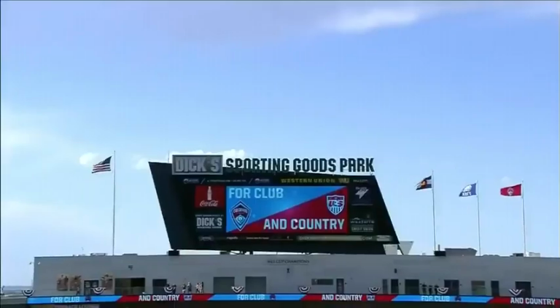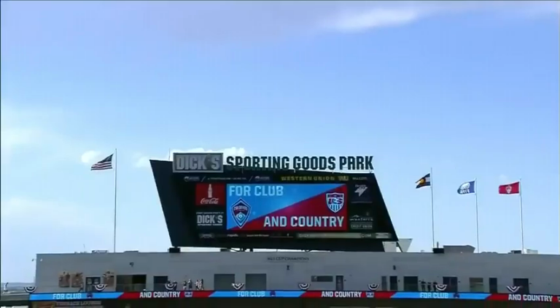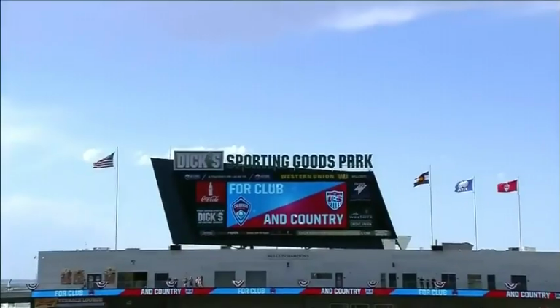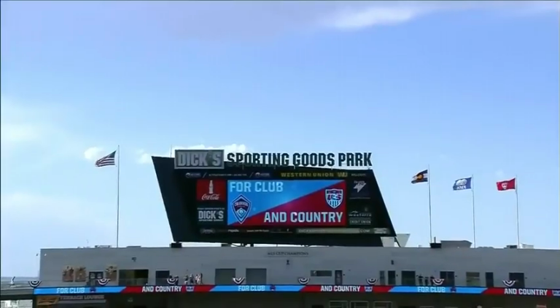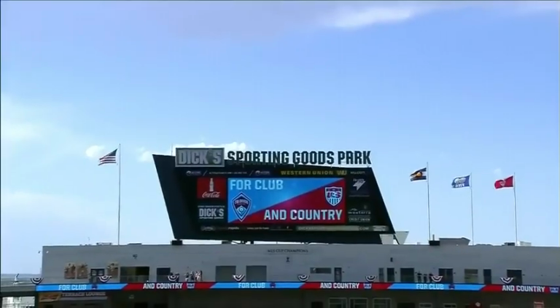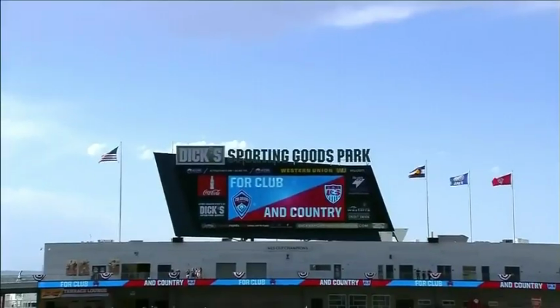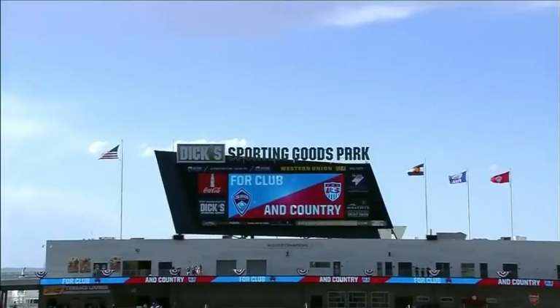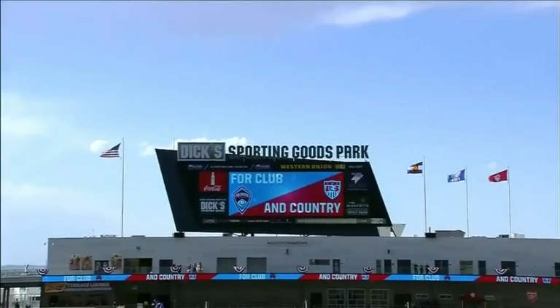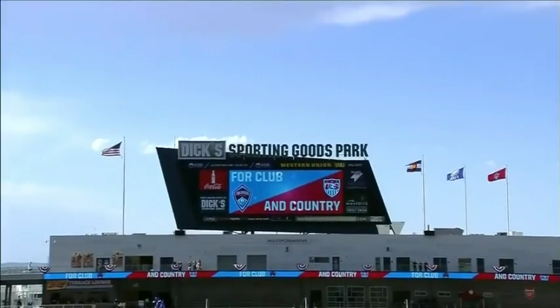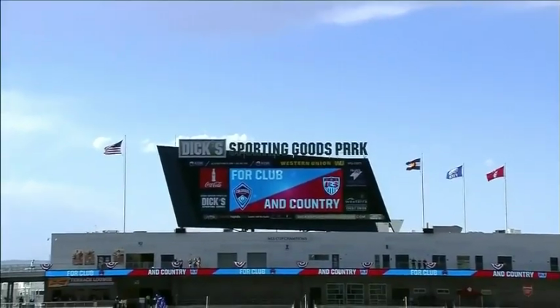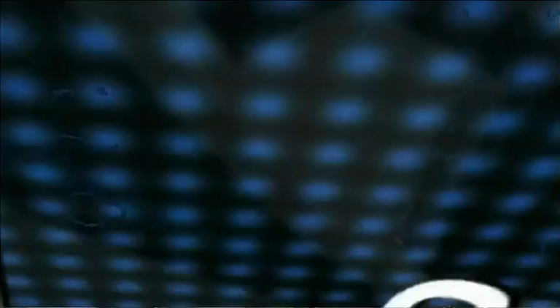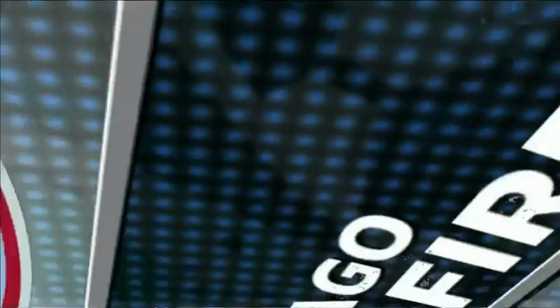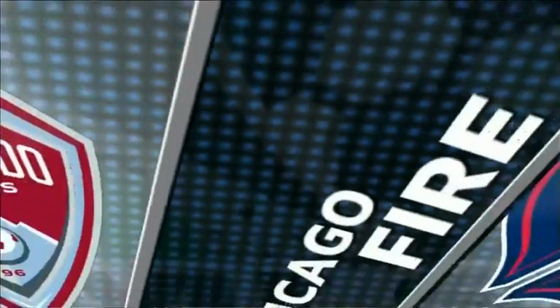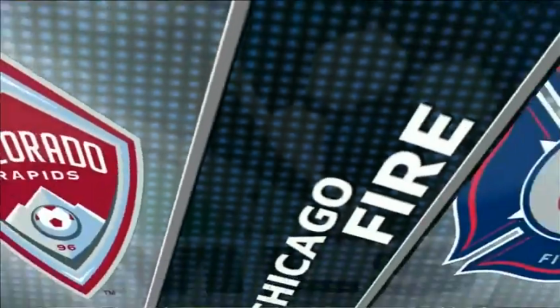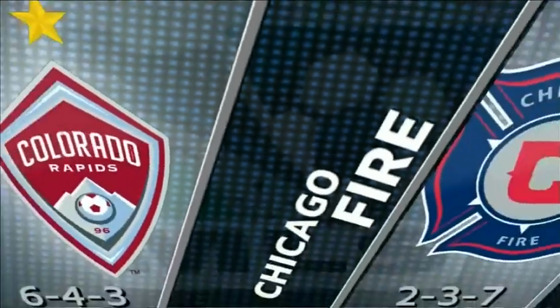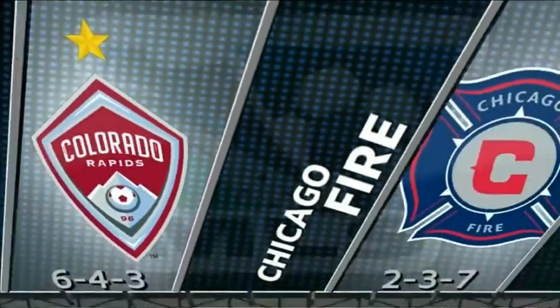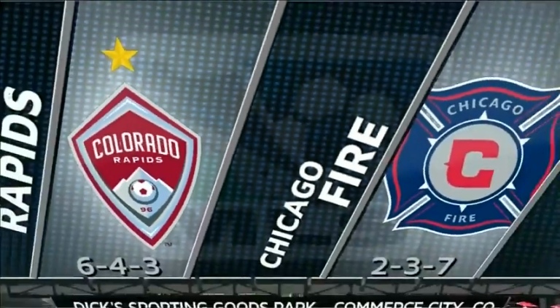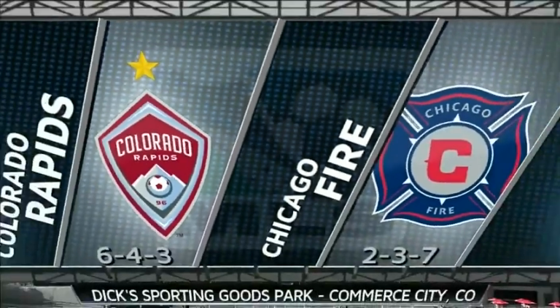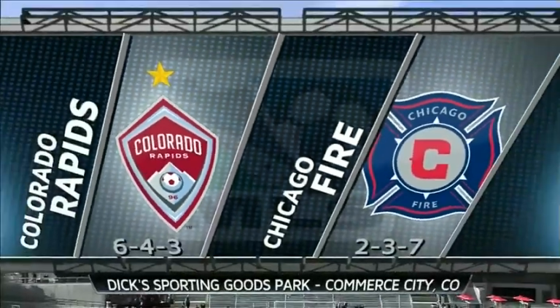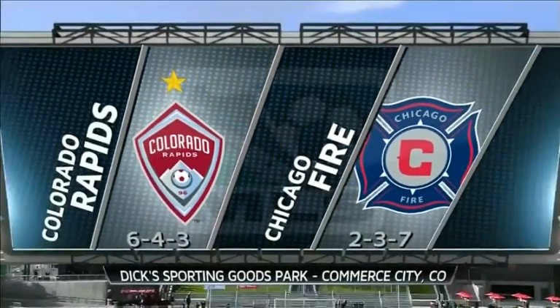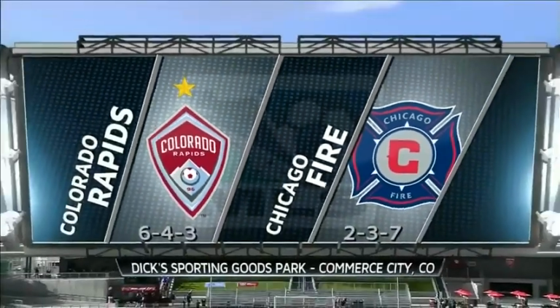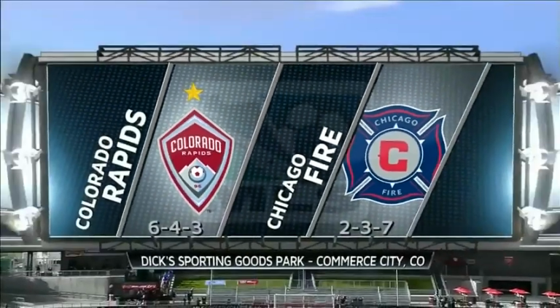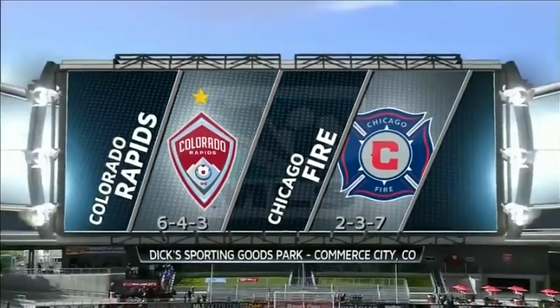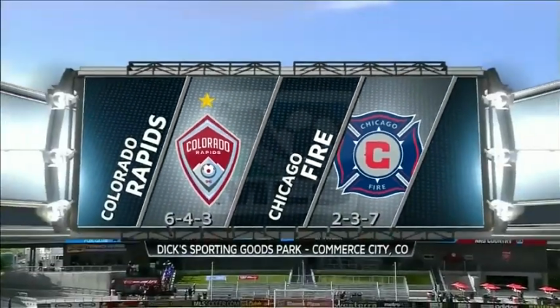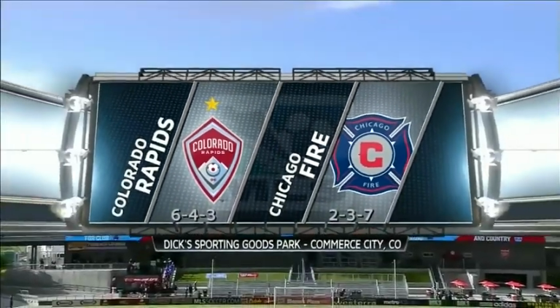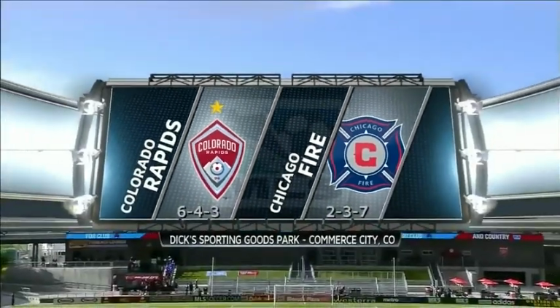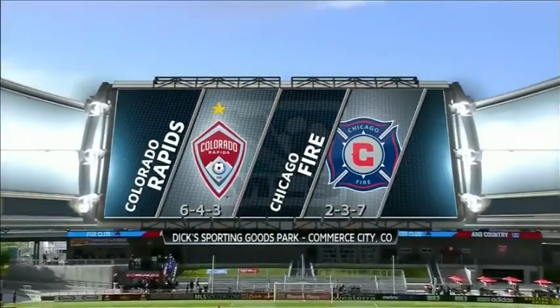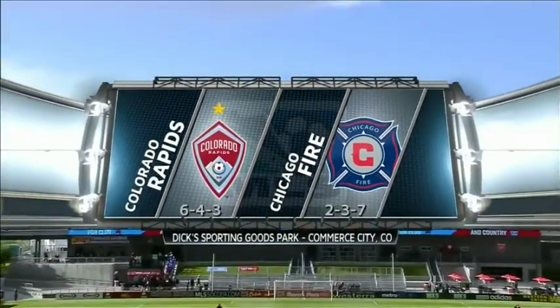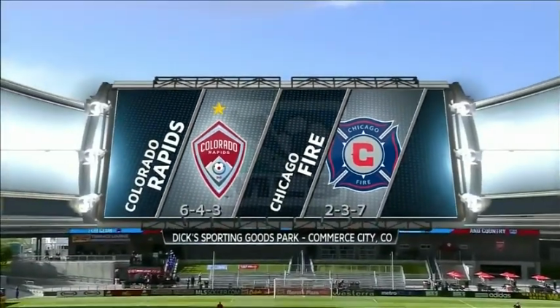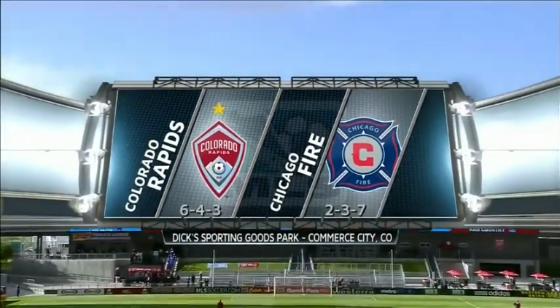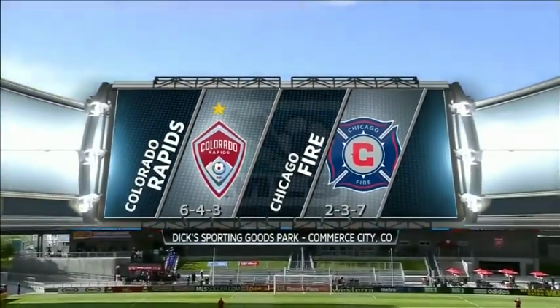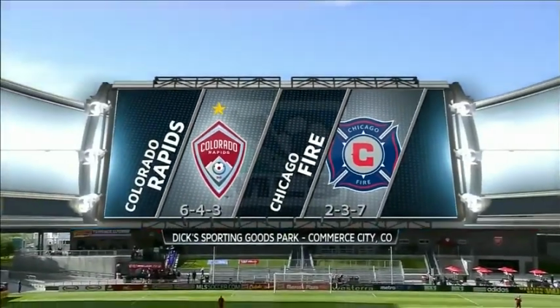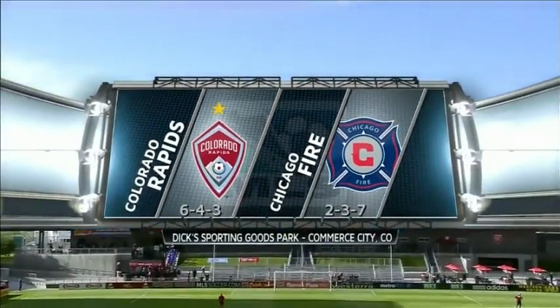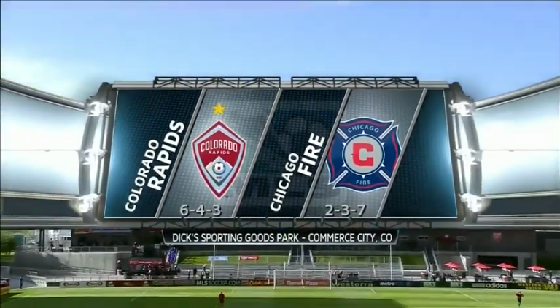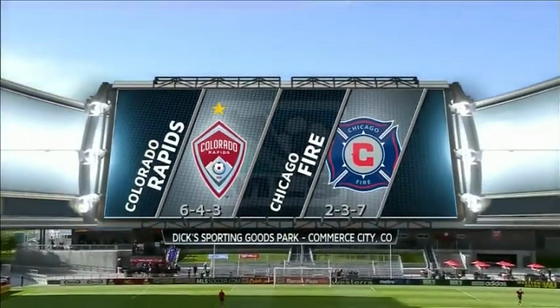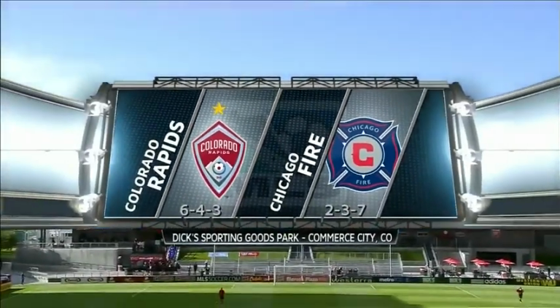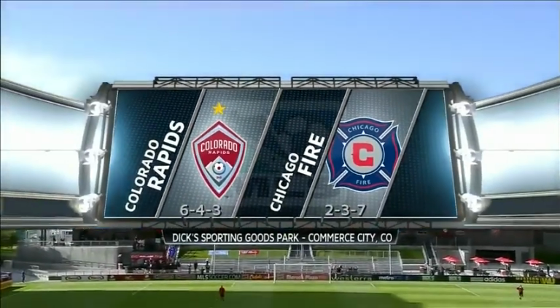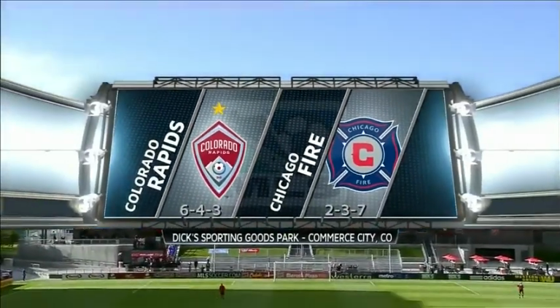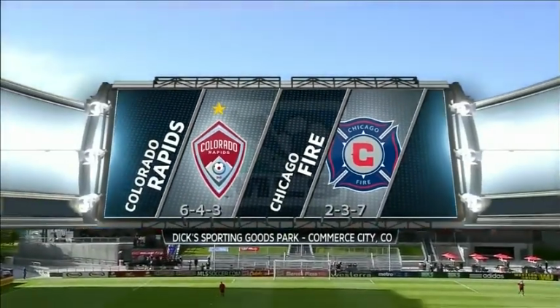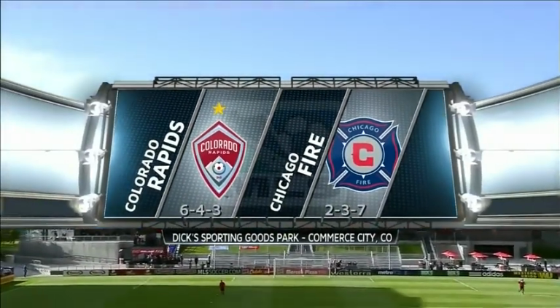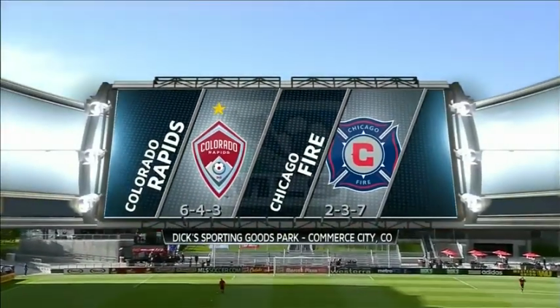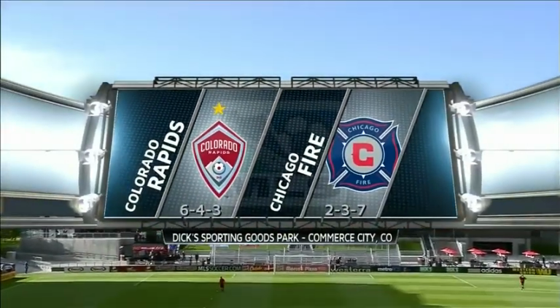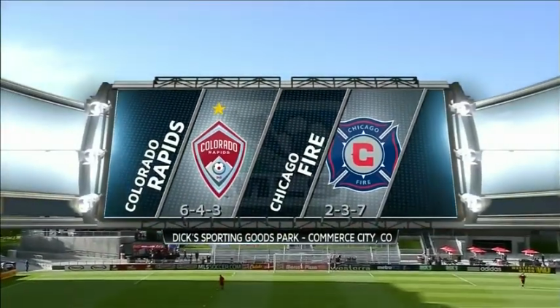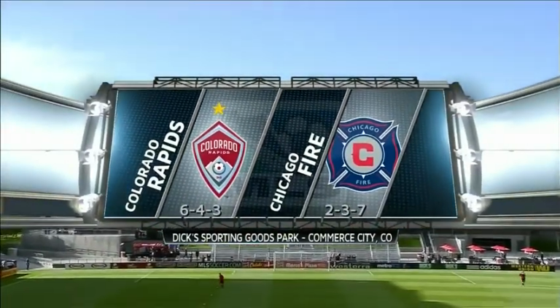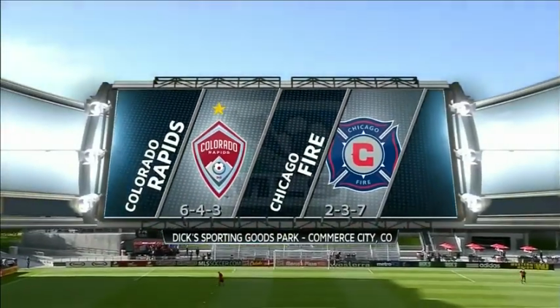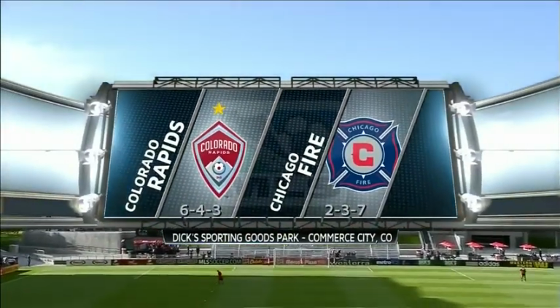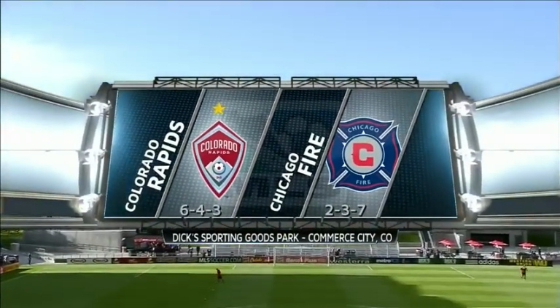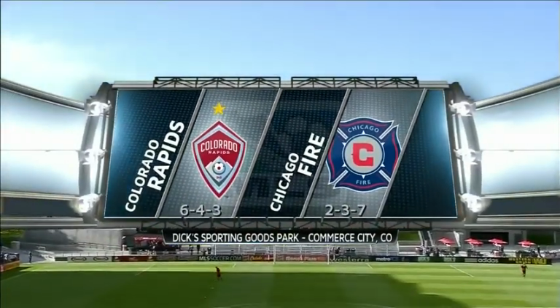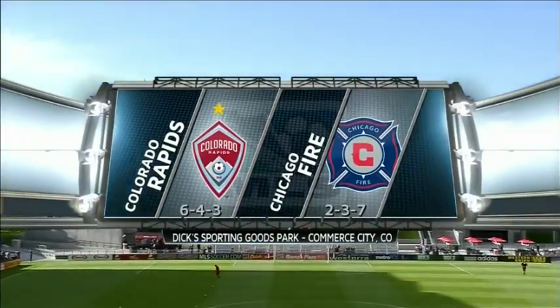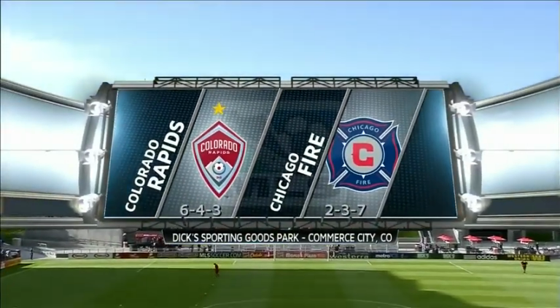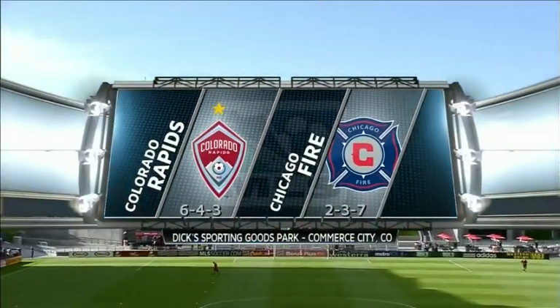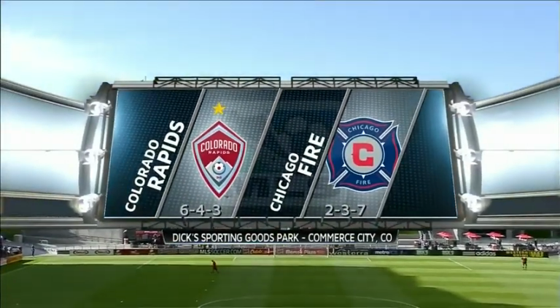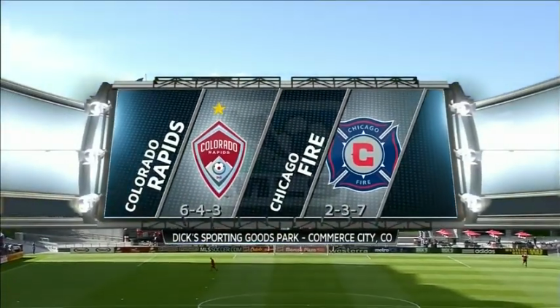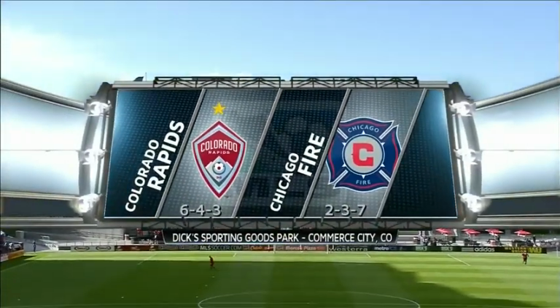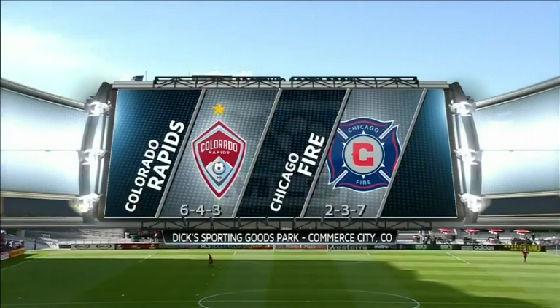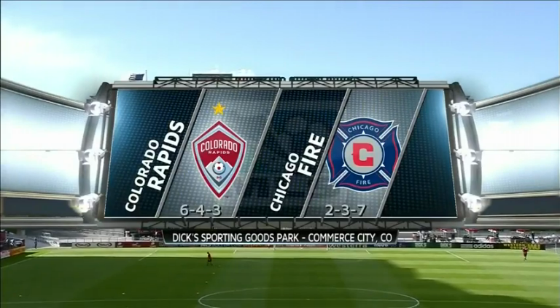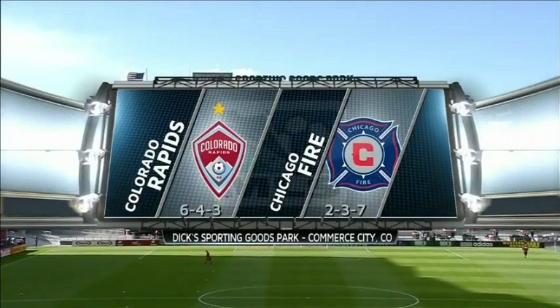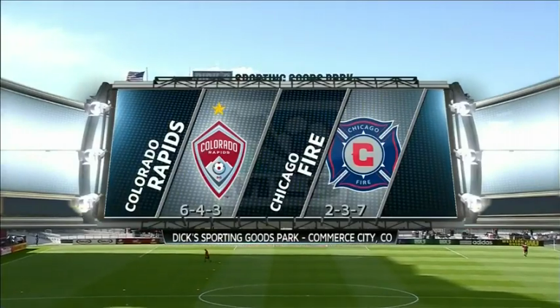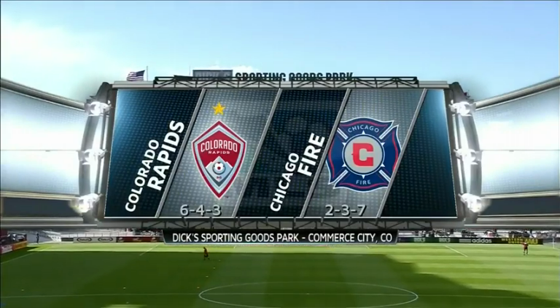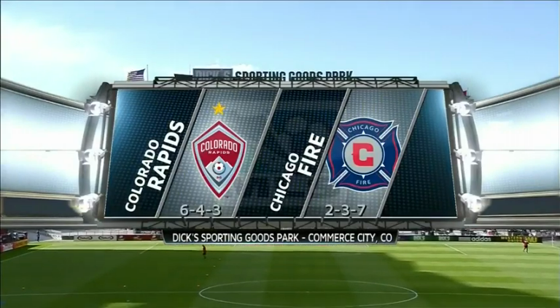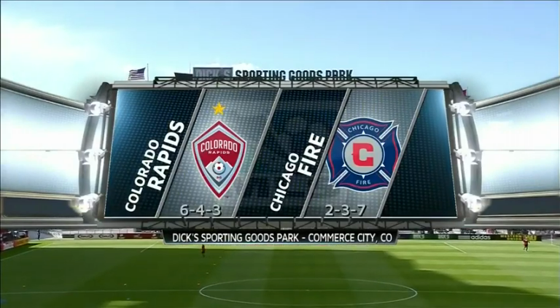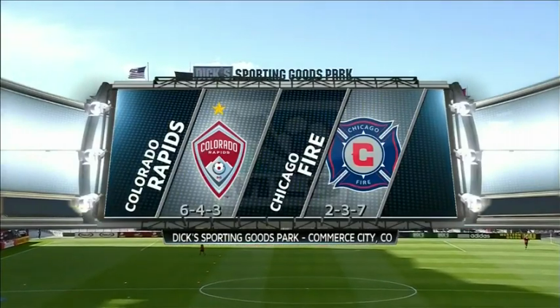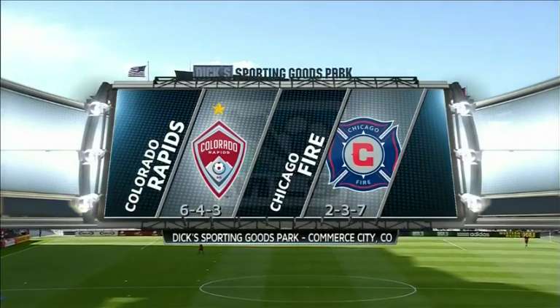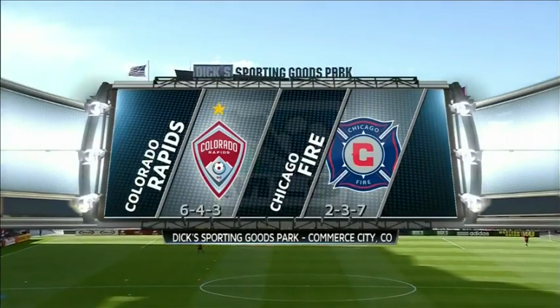Home this evening to the Chicago Fire, another Eastern Conference side. The Rapids looking for a third straight home win.